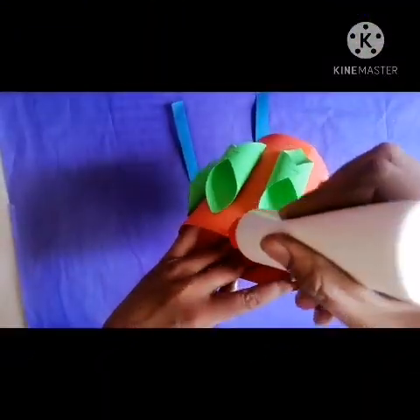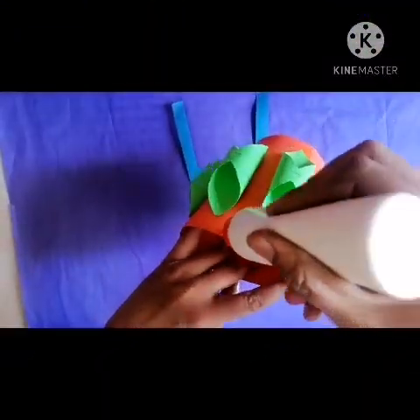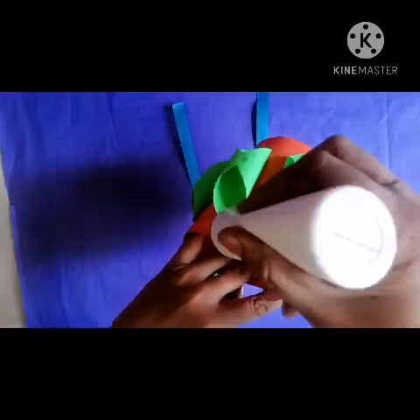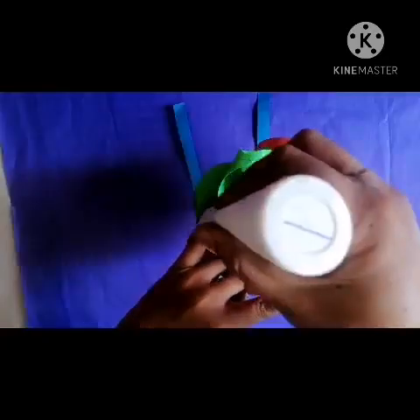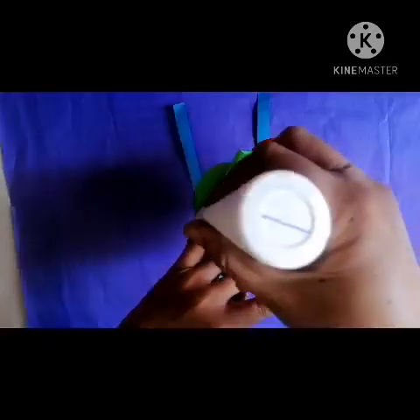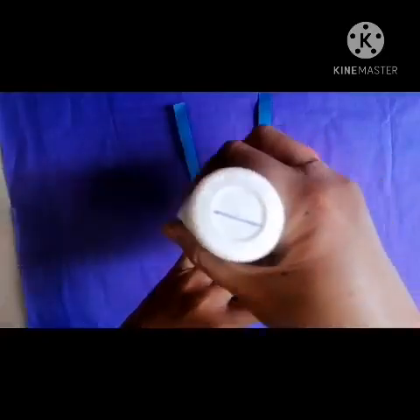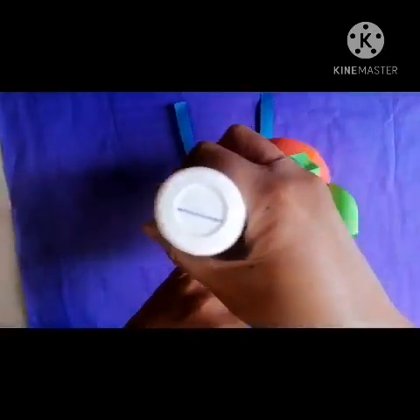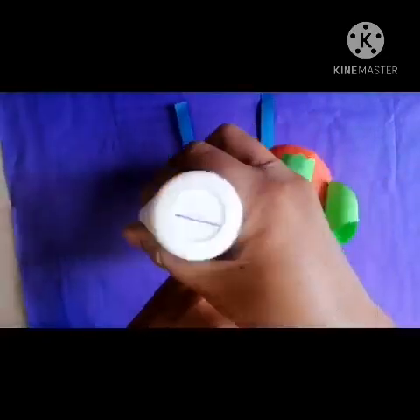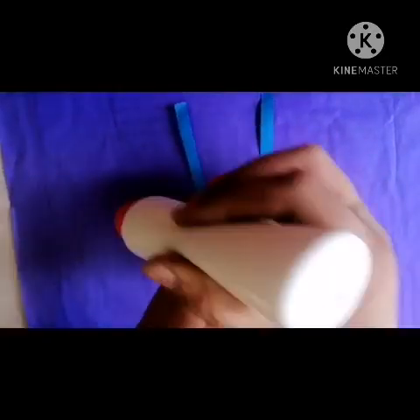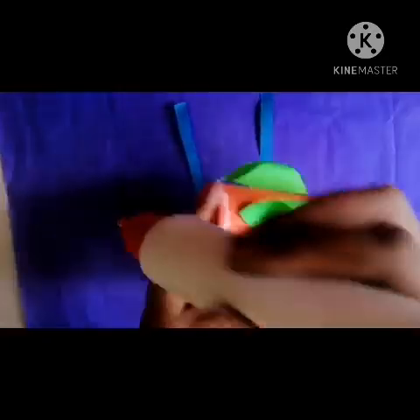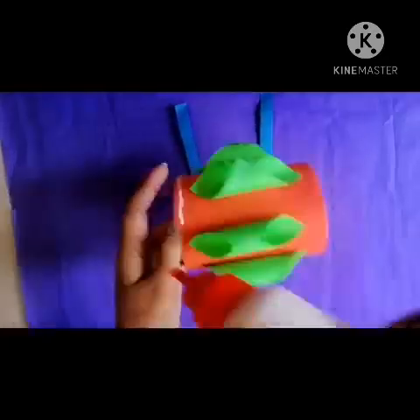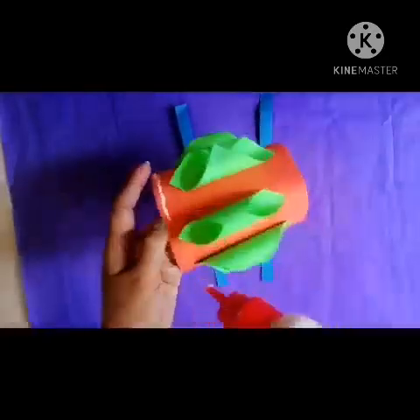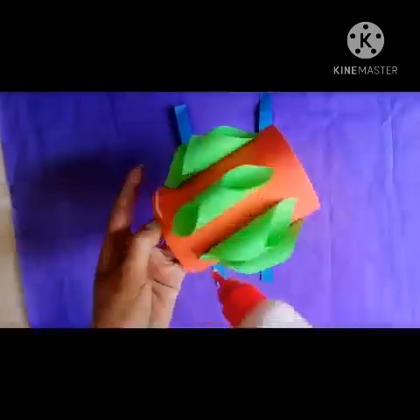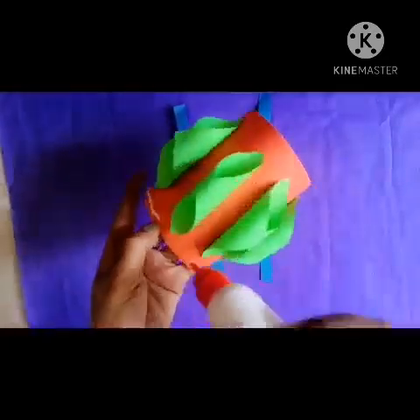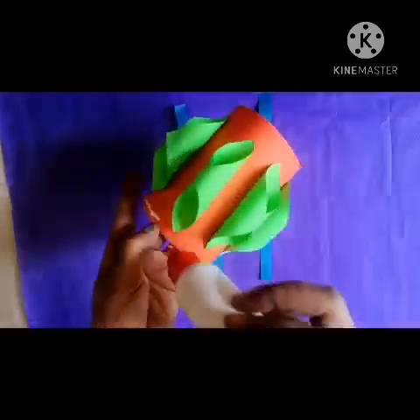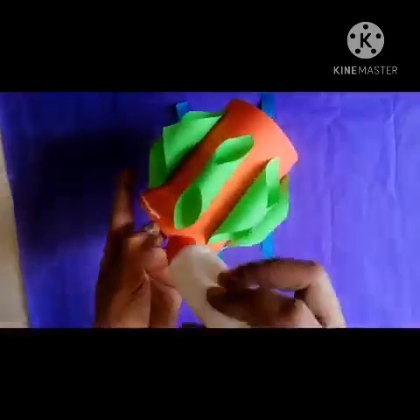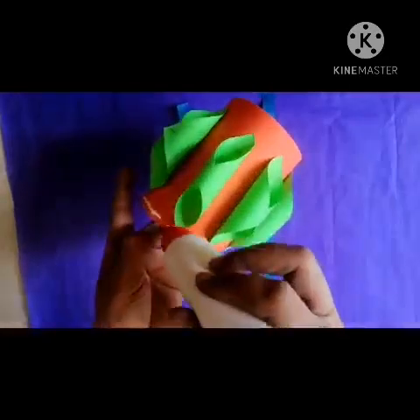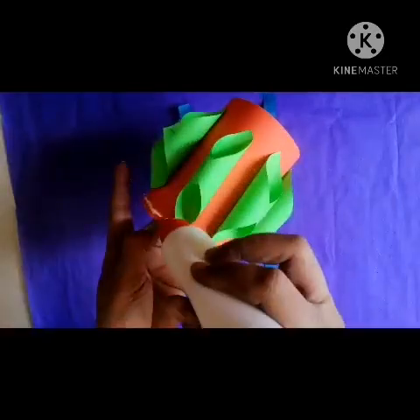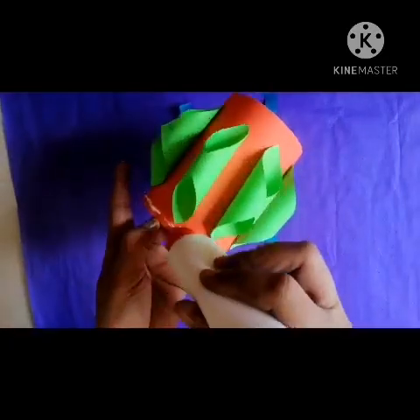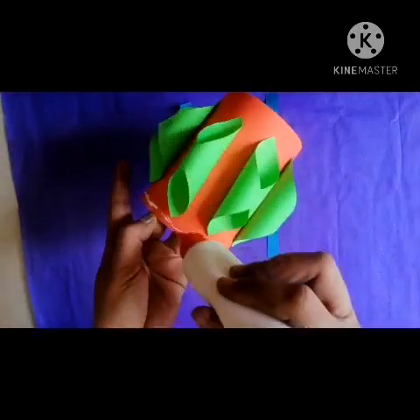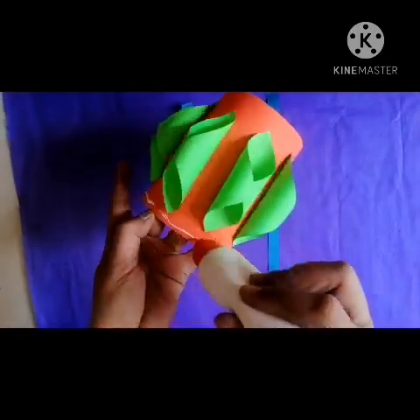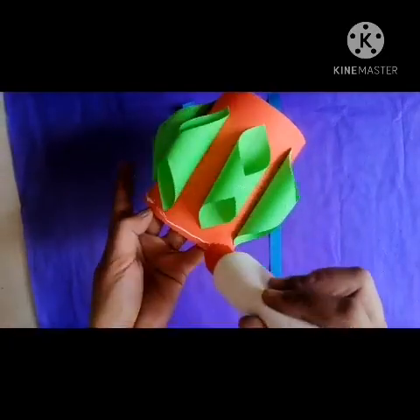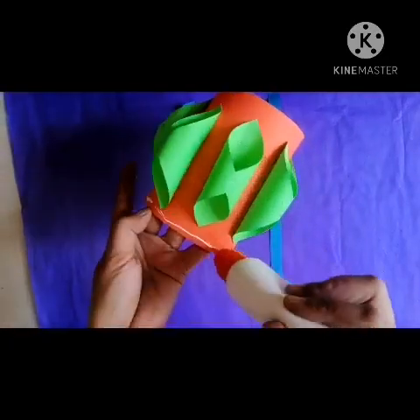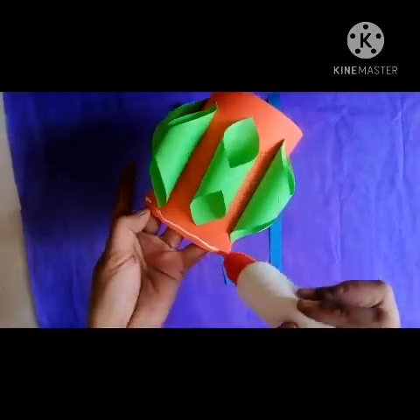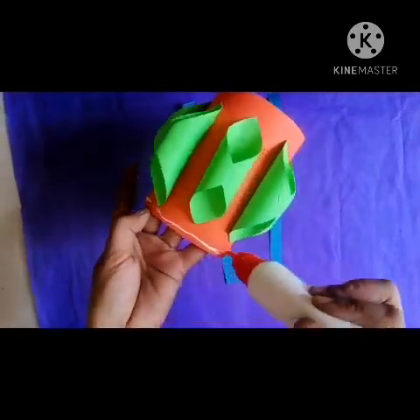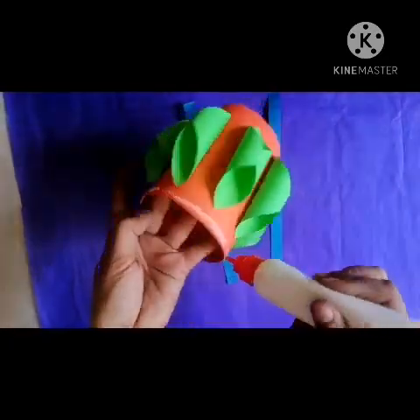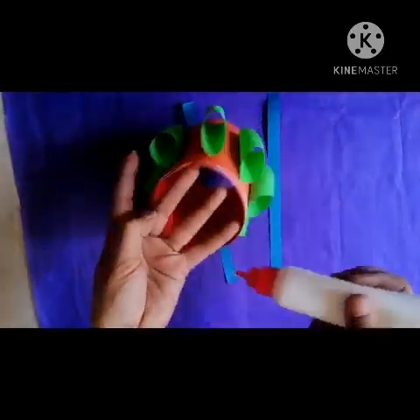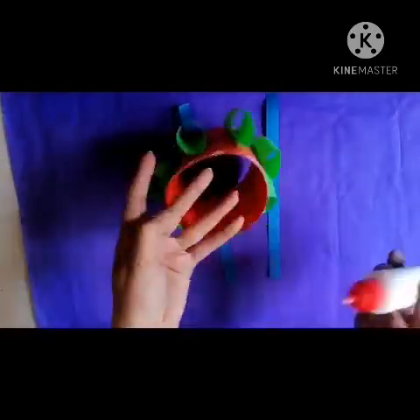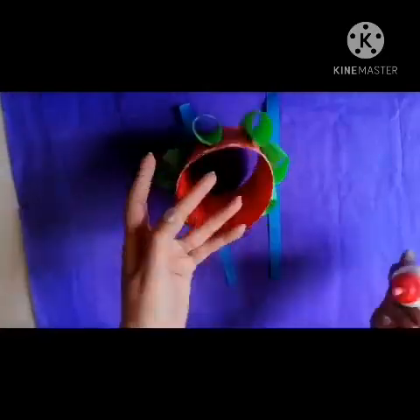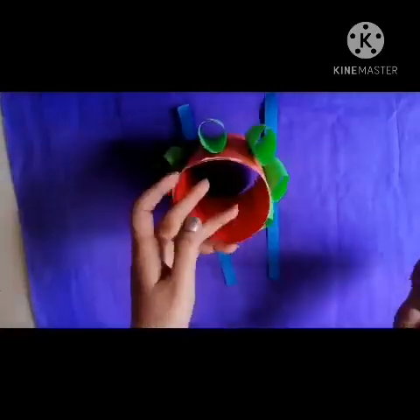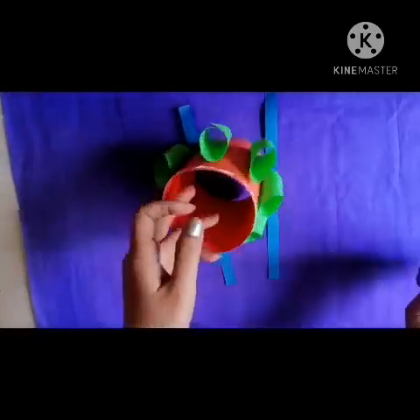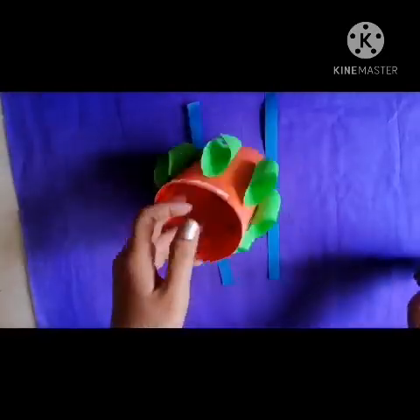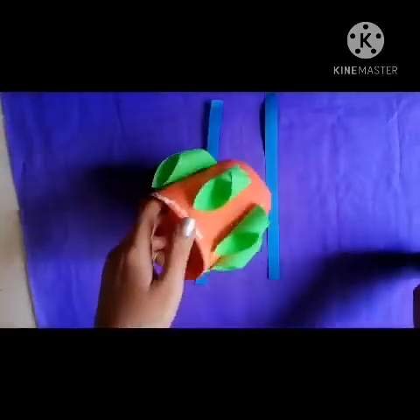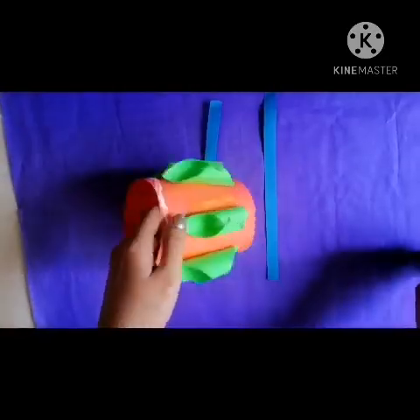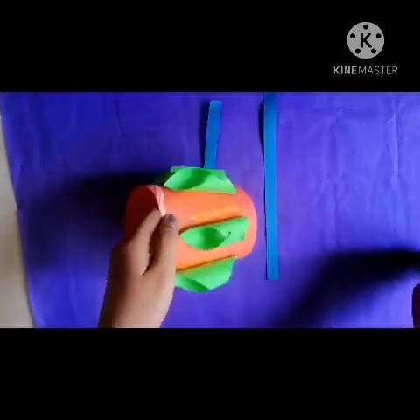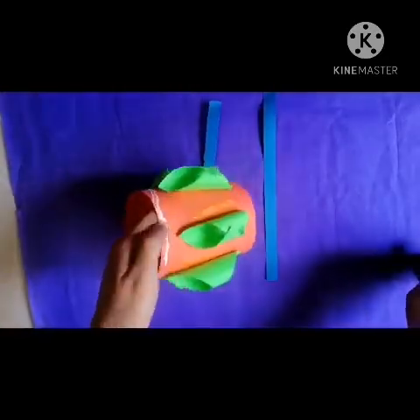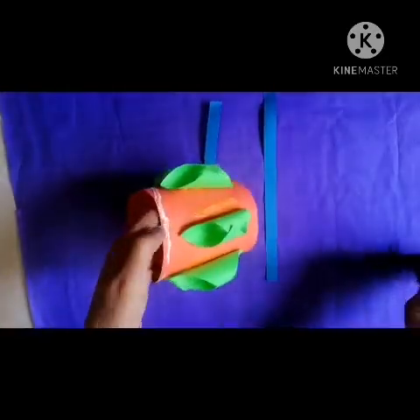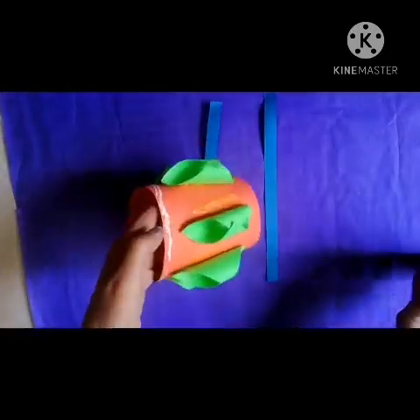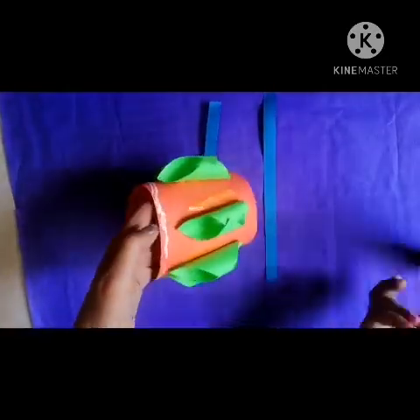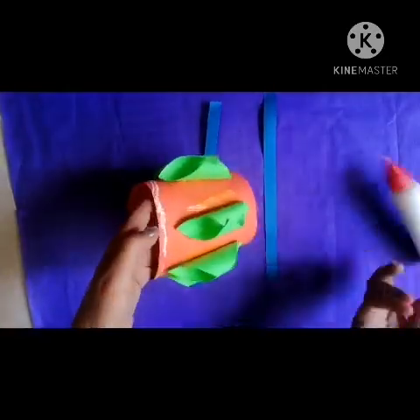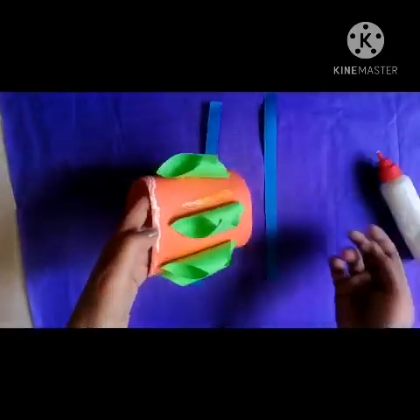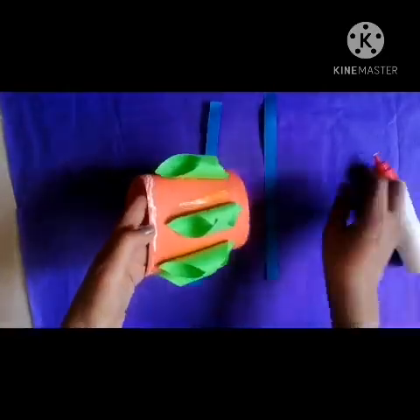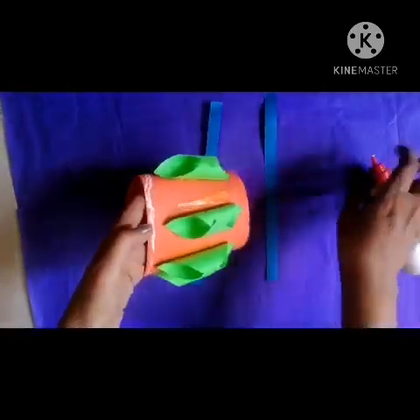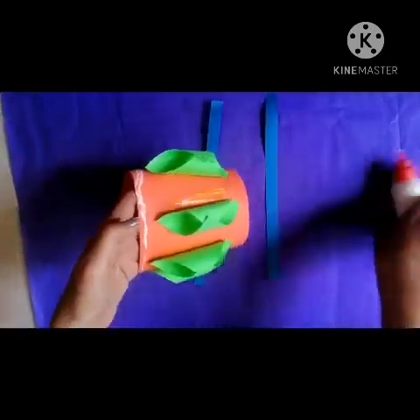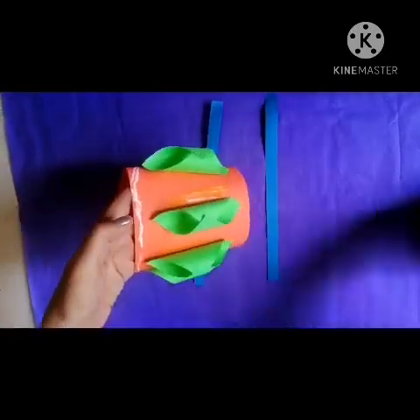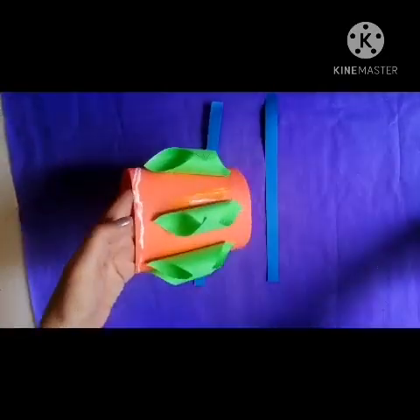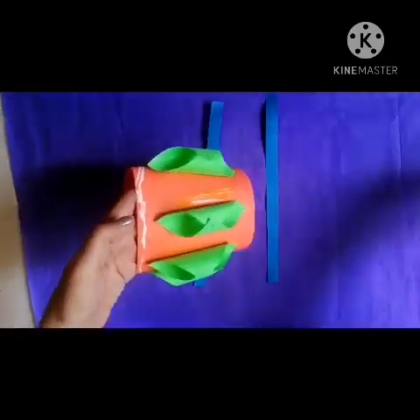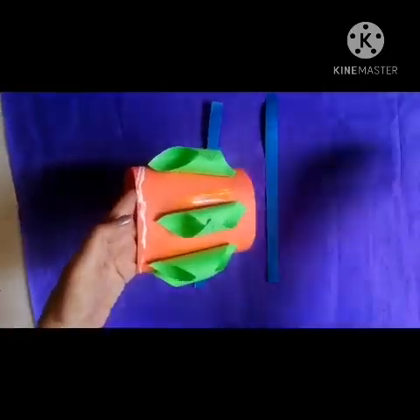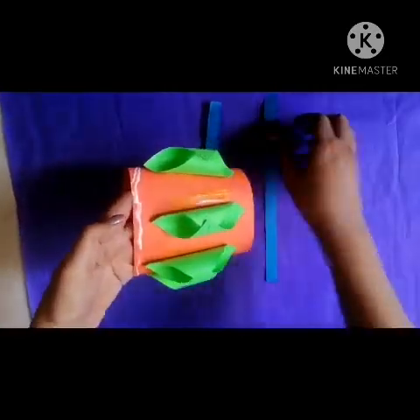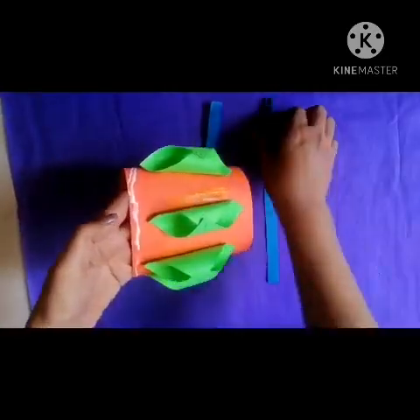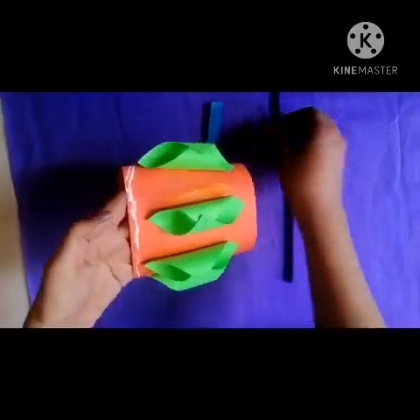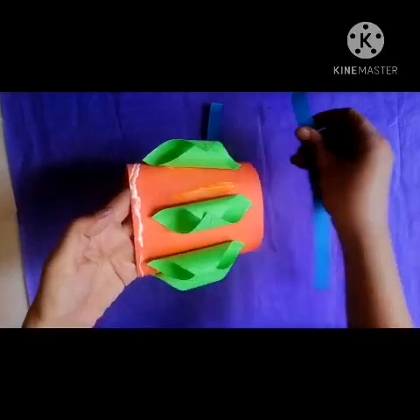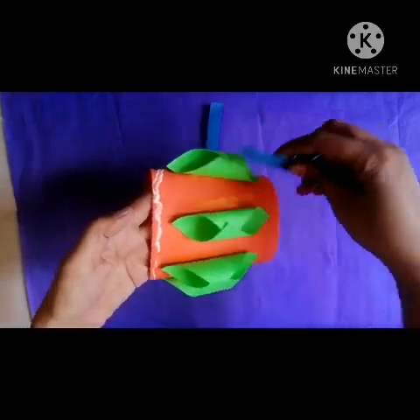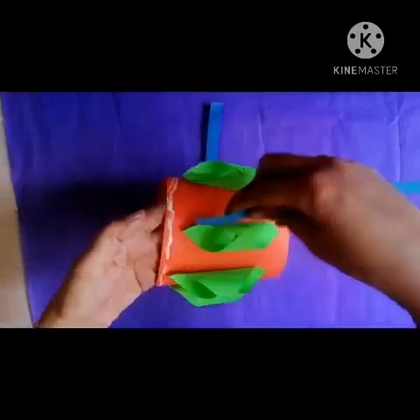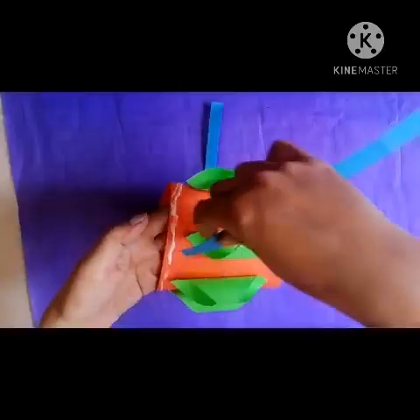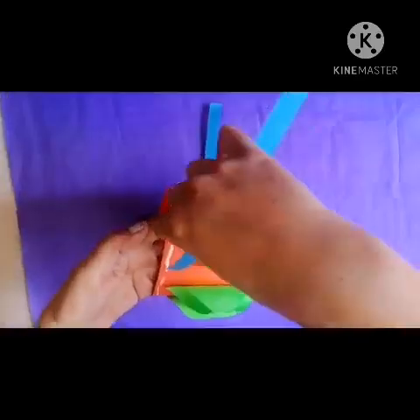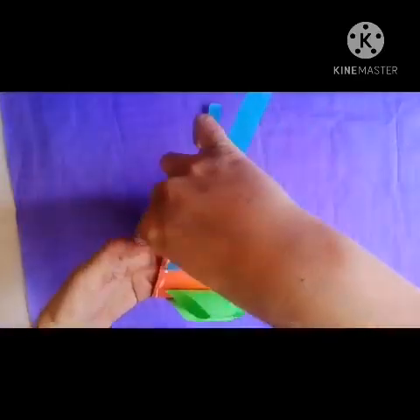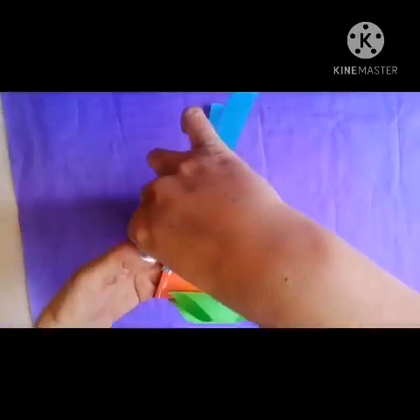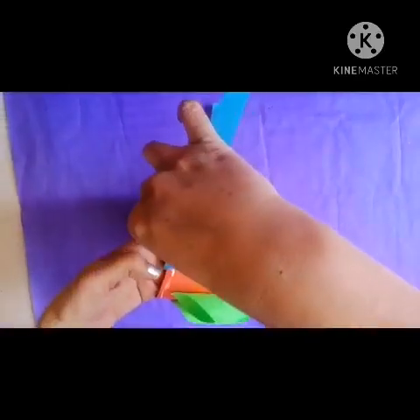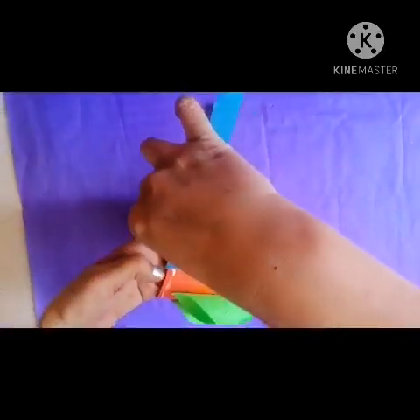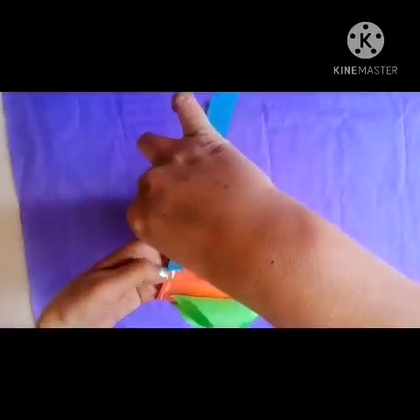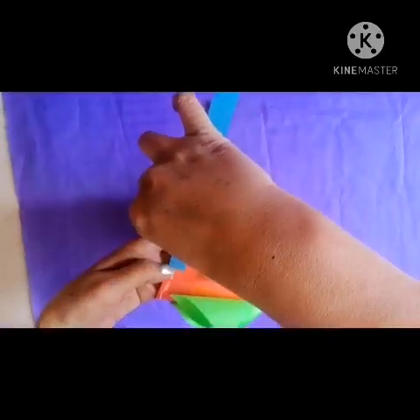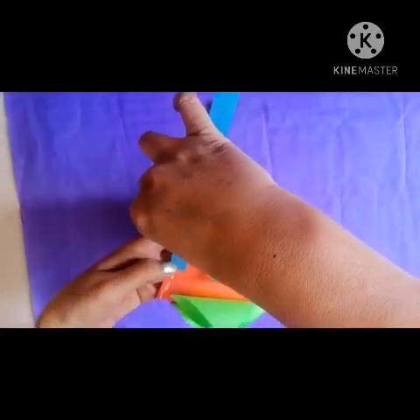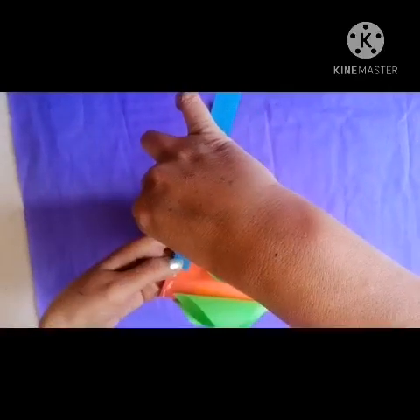In the top and the bottom area, we have to paste a border with different colors.